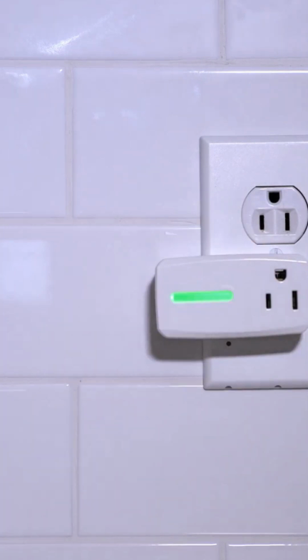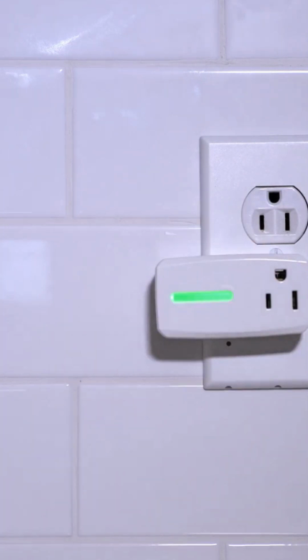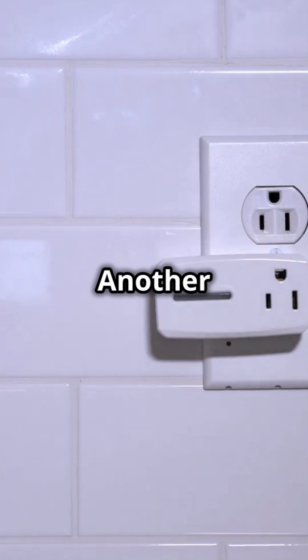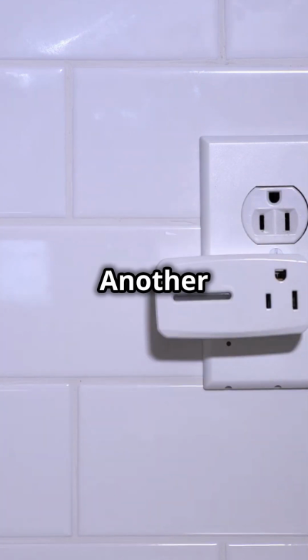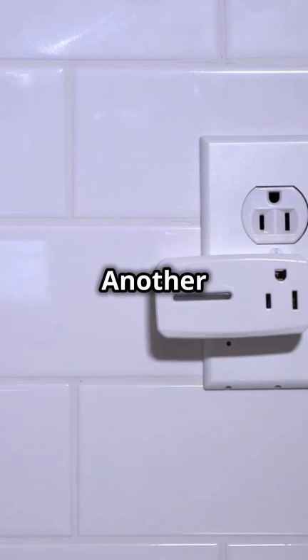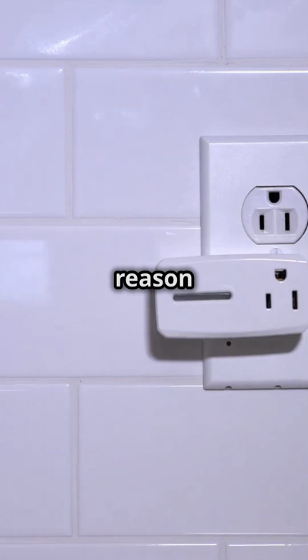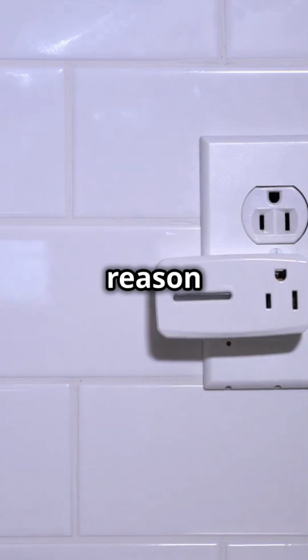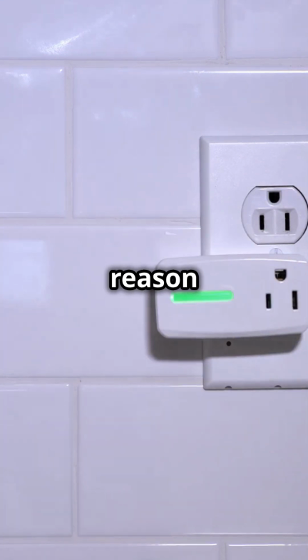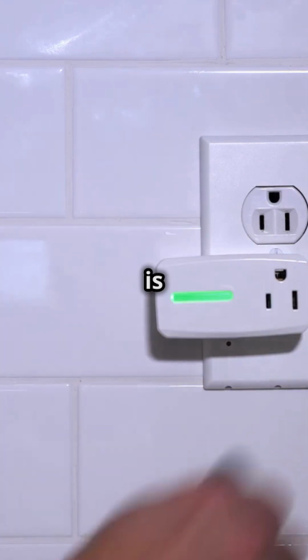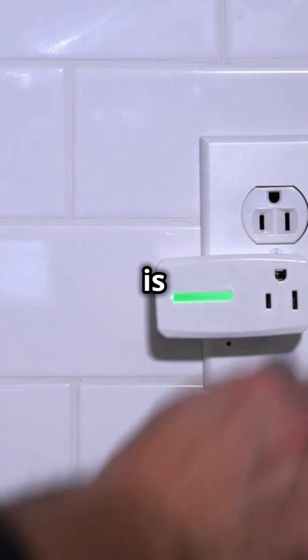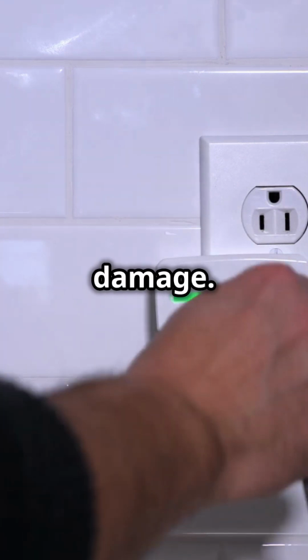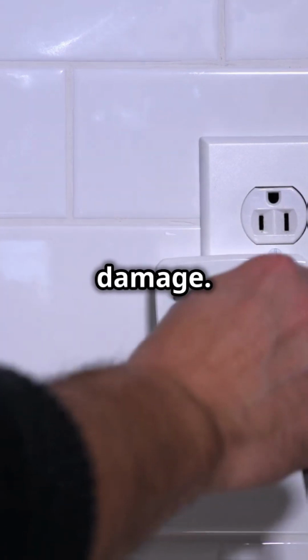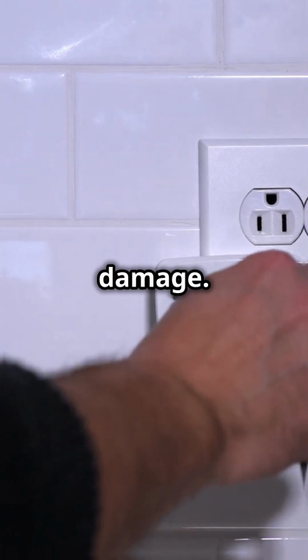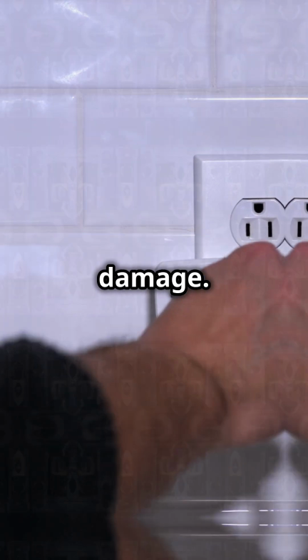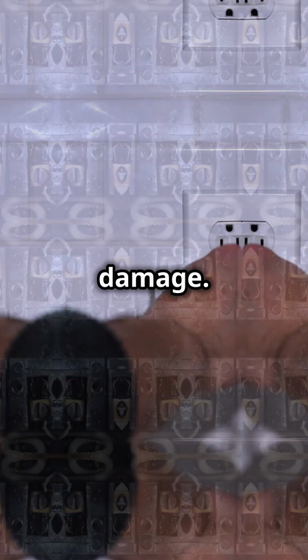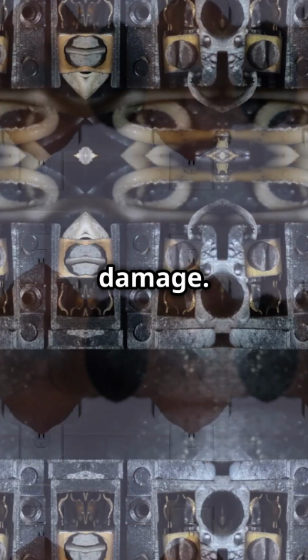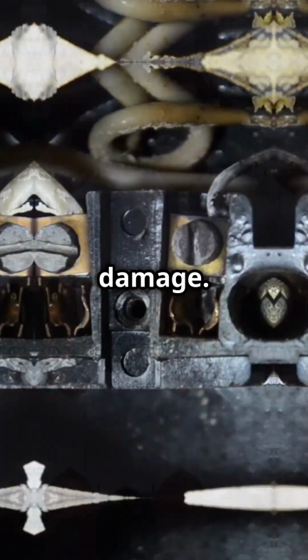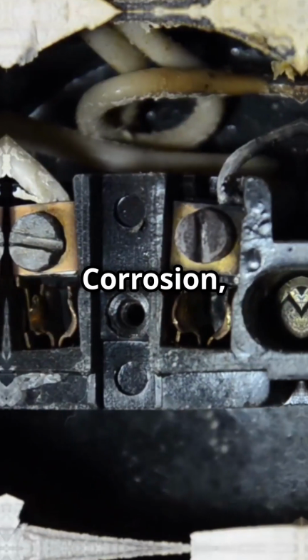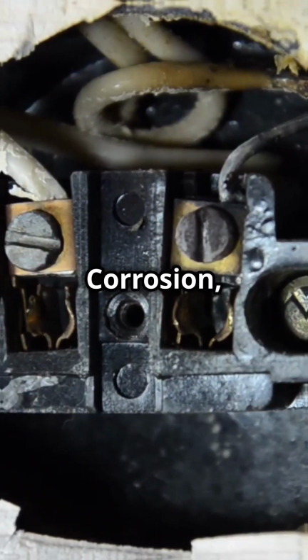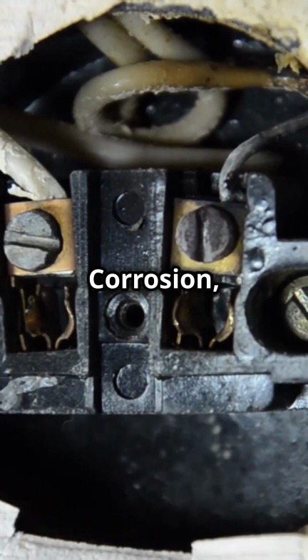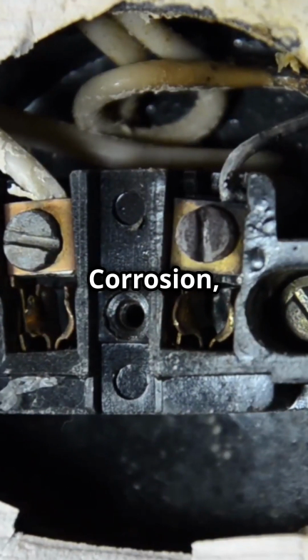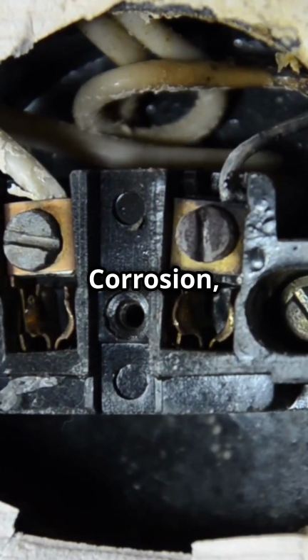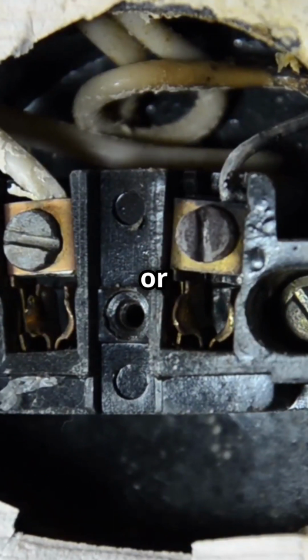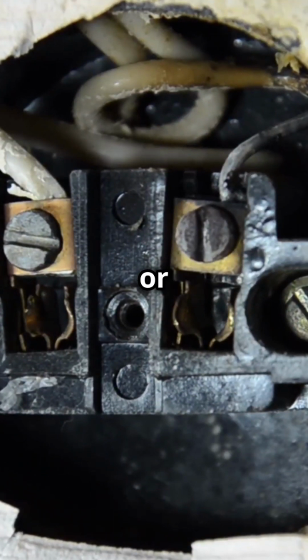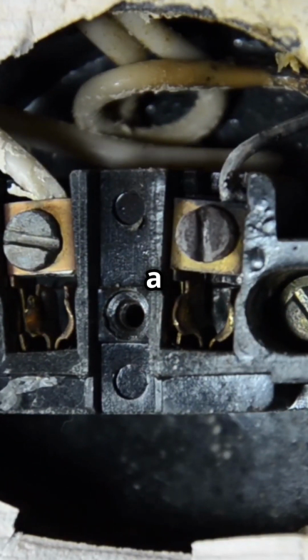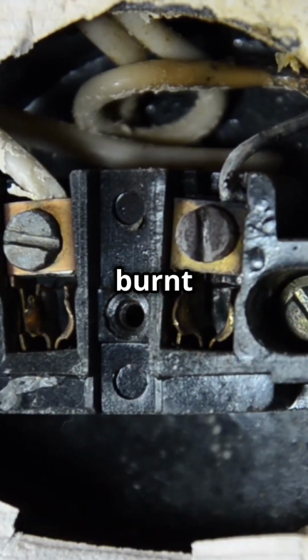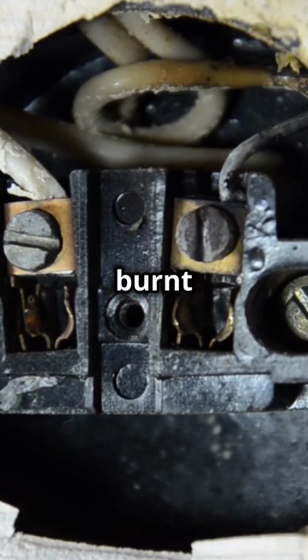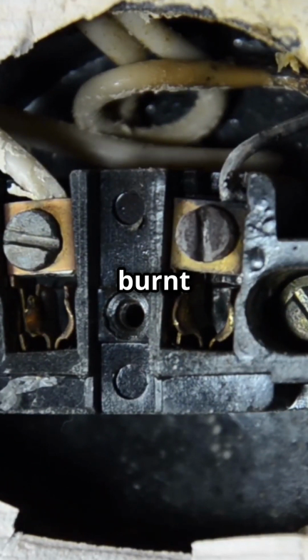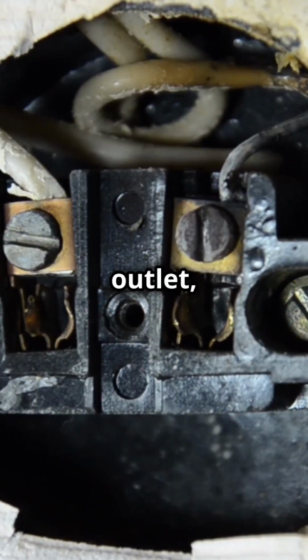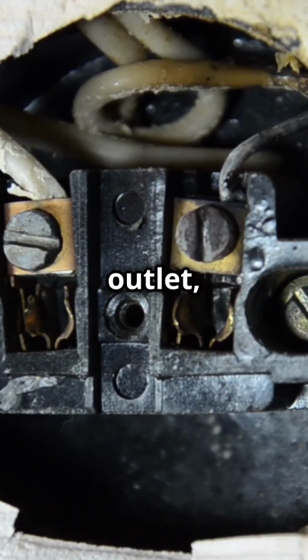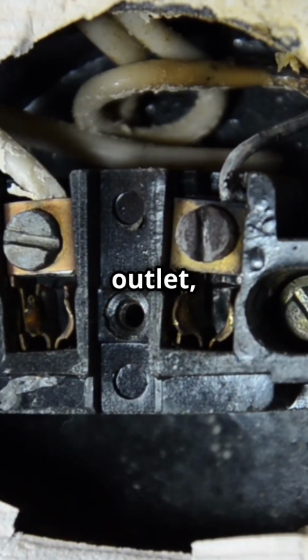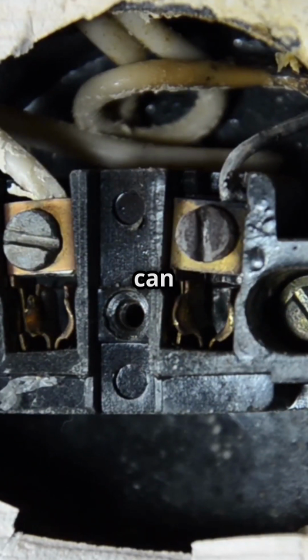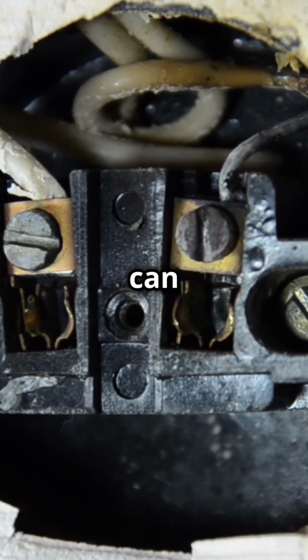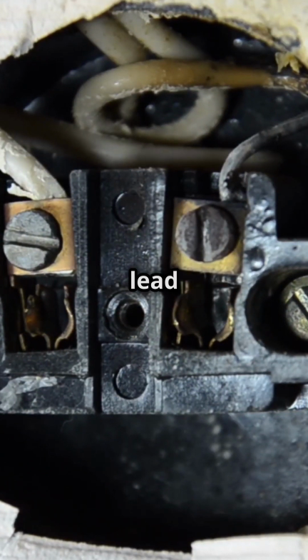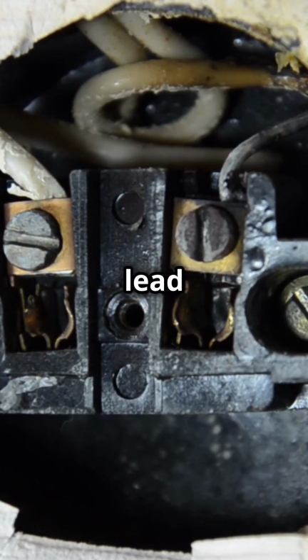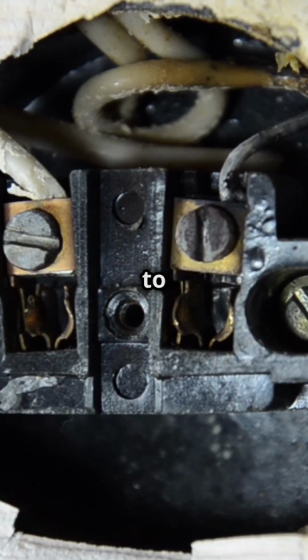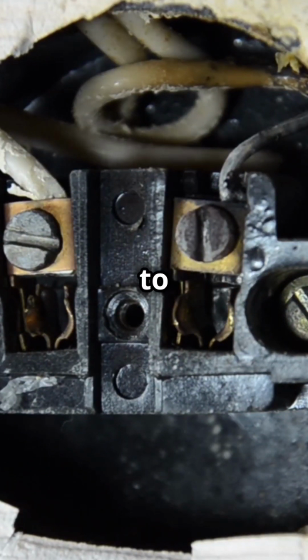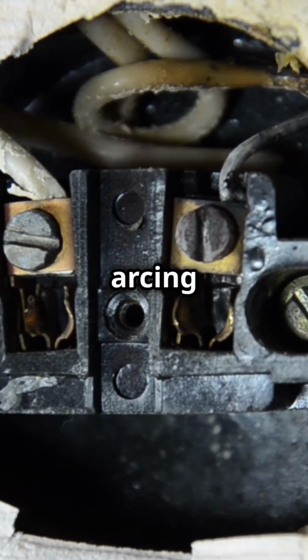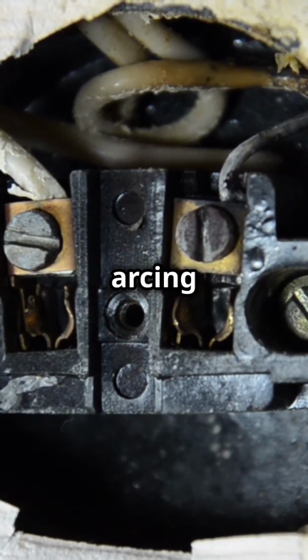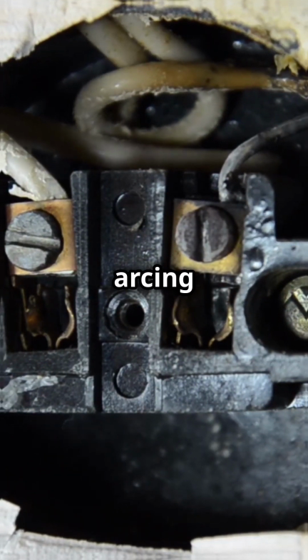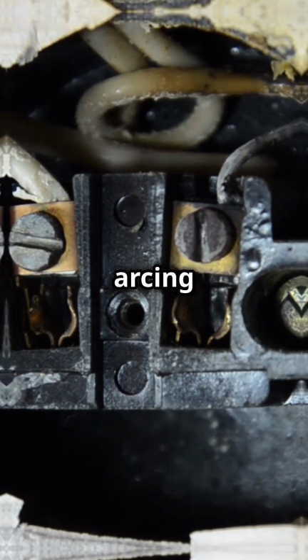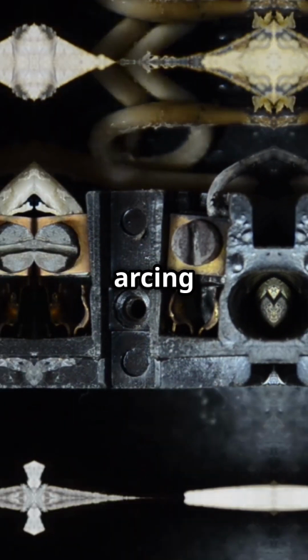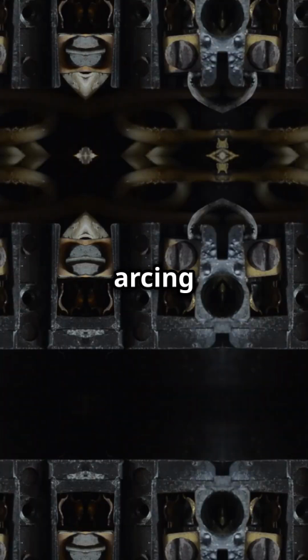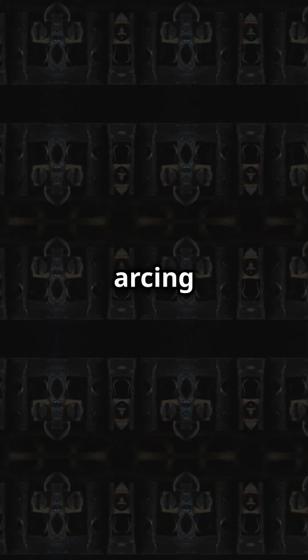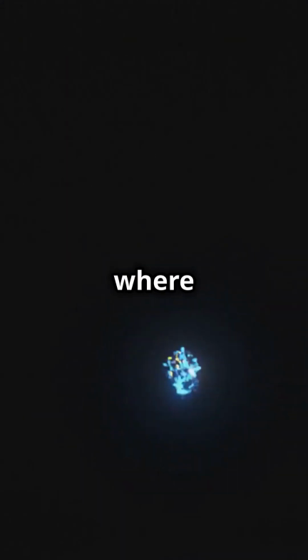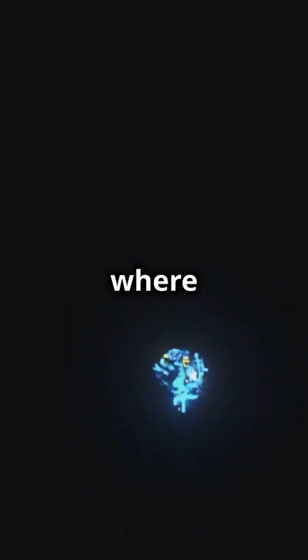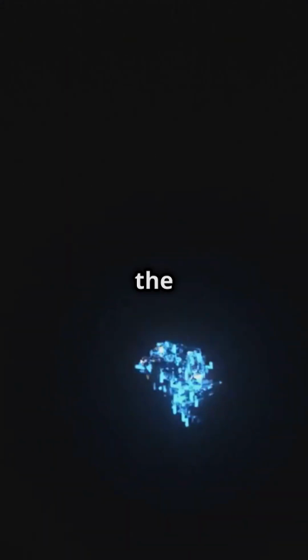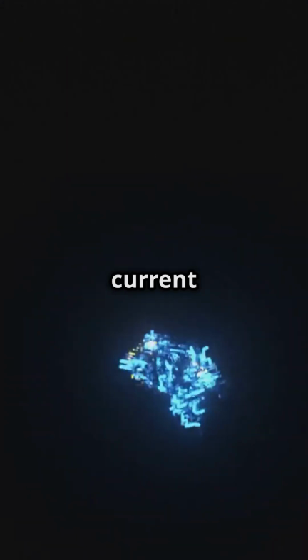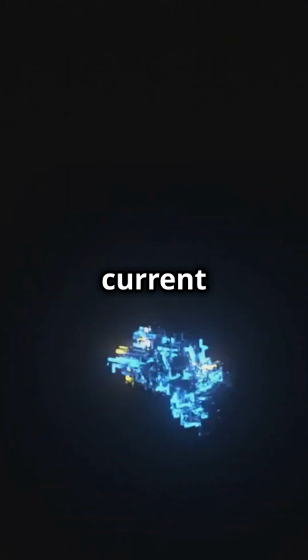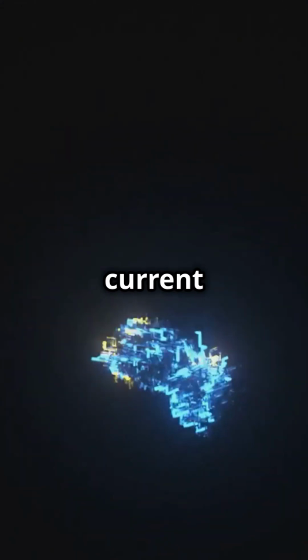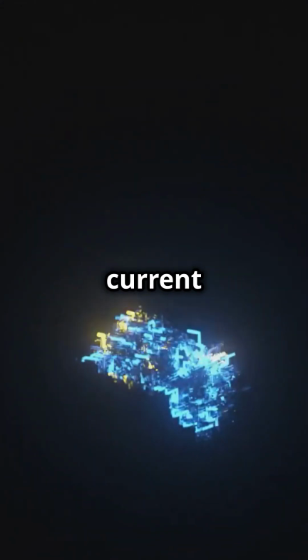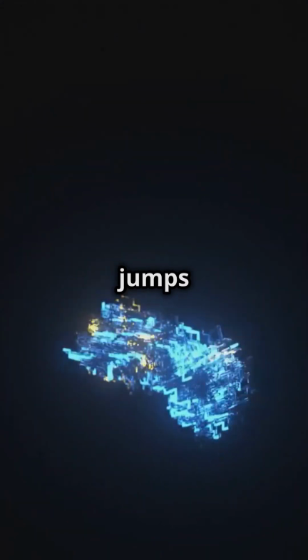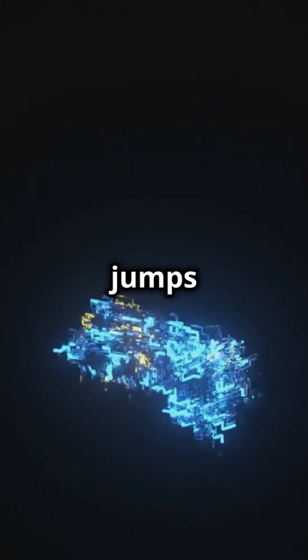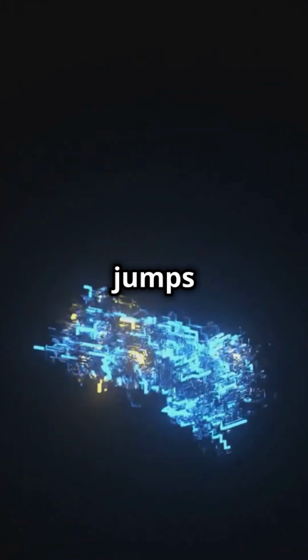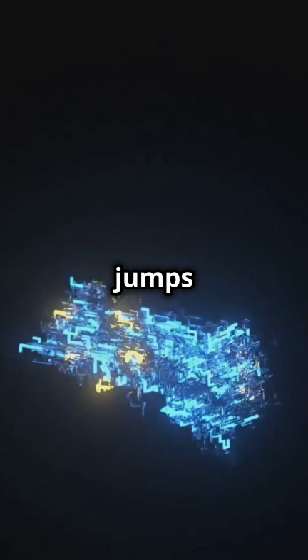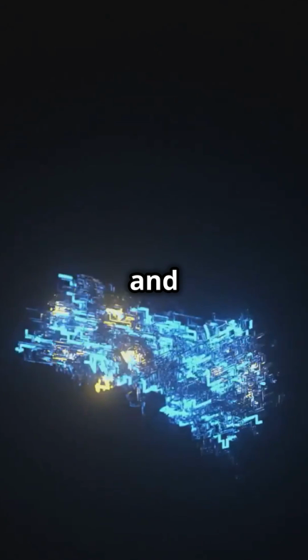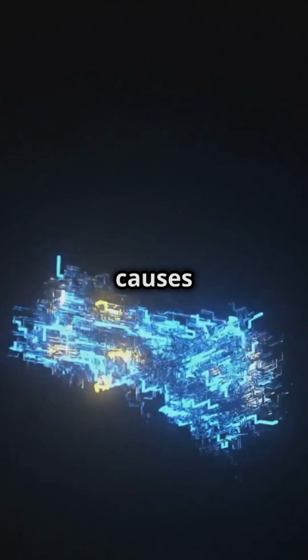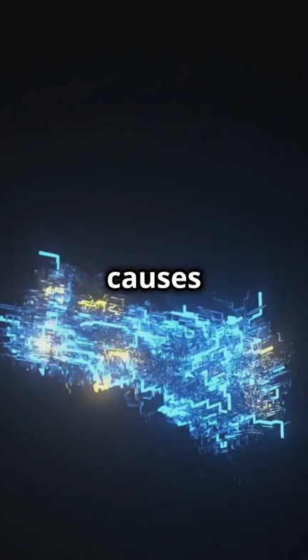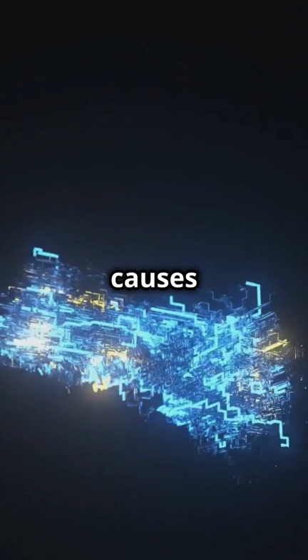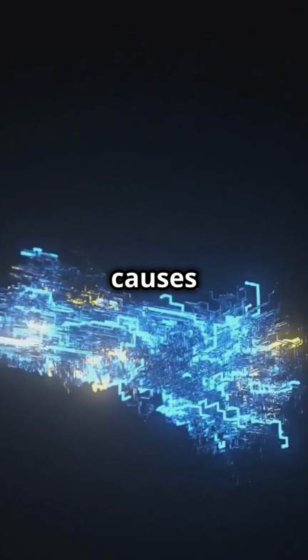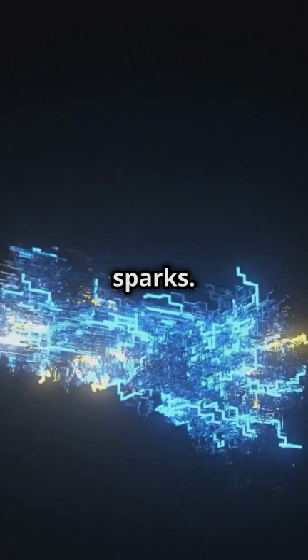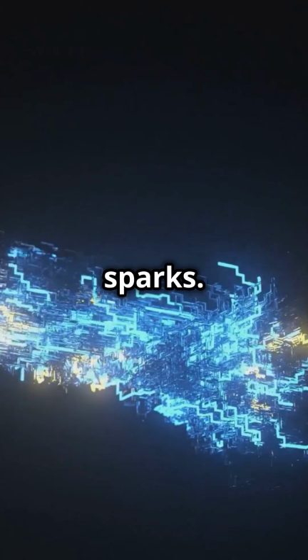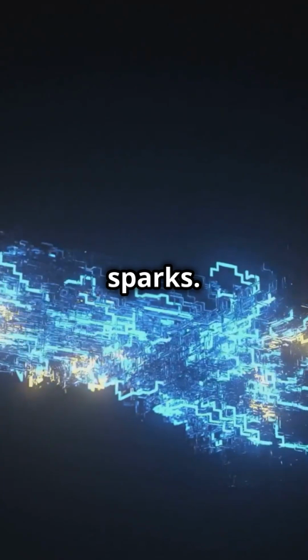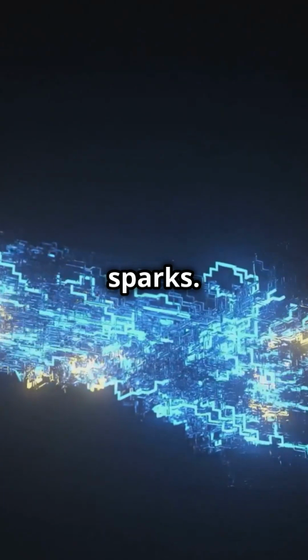Another reason is damage. Corrosion or a burnt outlet can lead to arcing, where the current jumps and causes sparks.